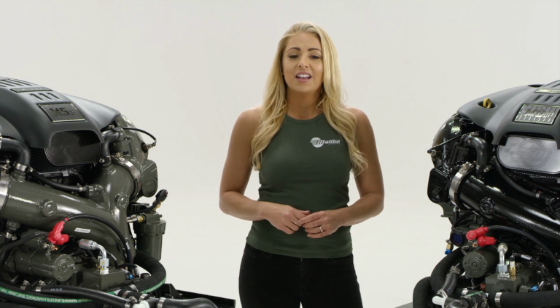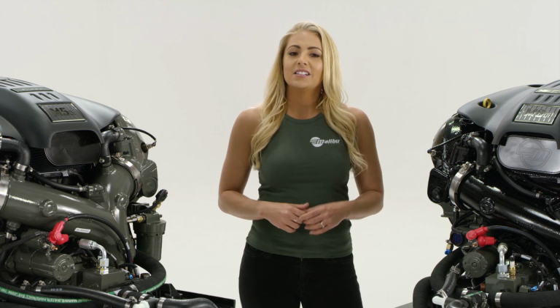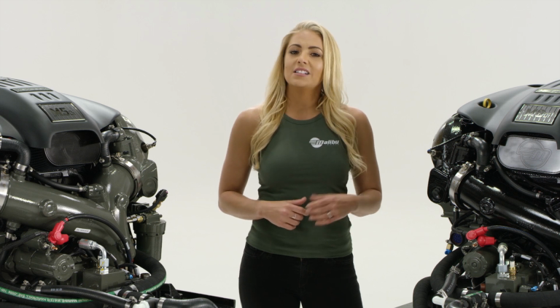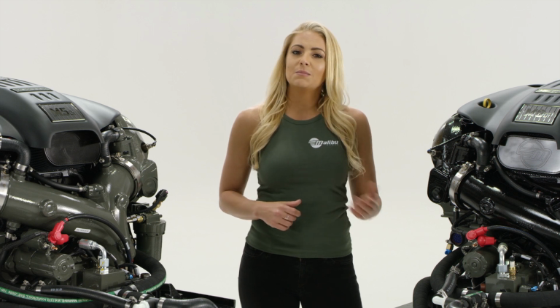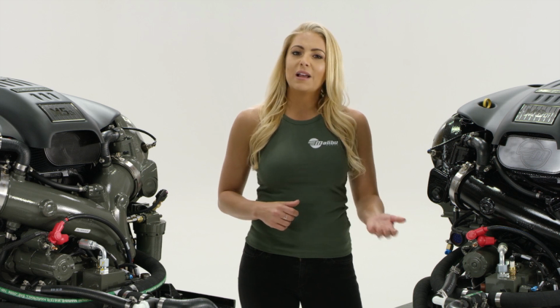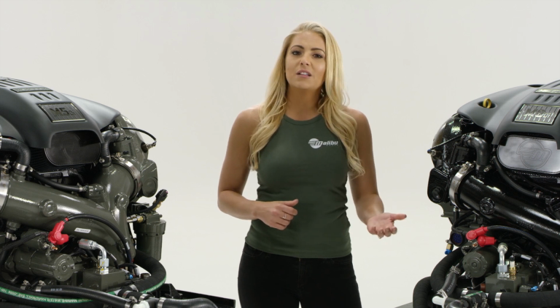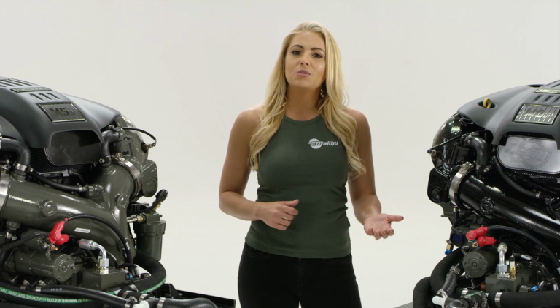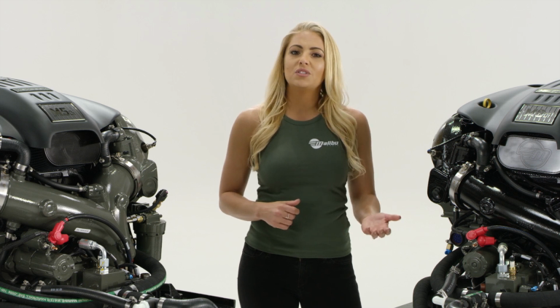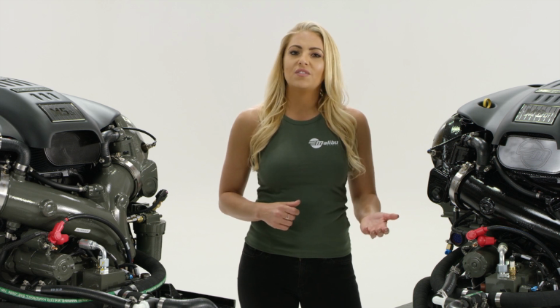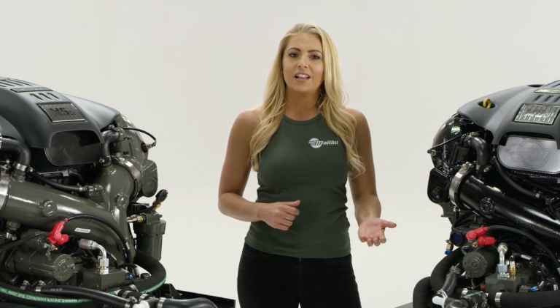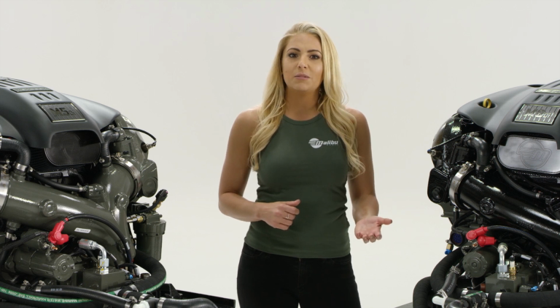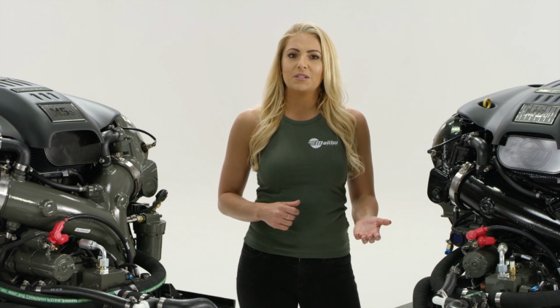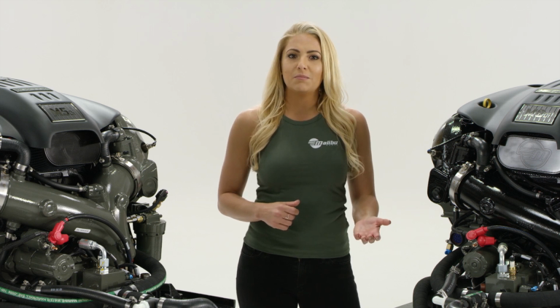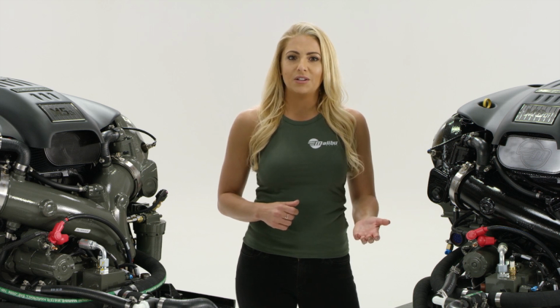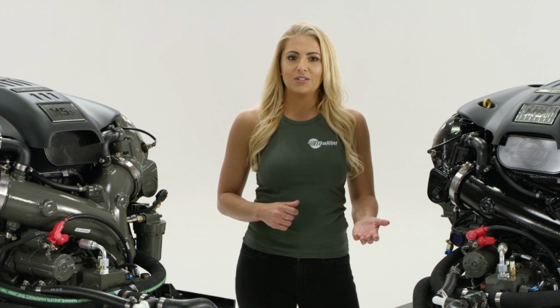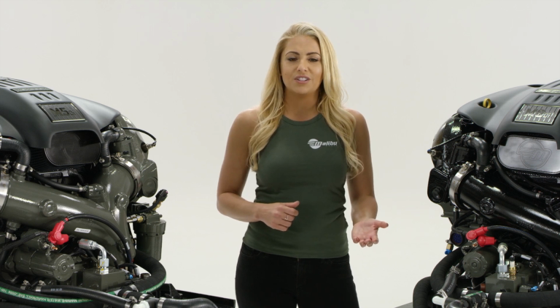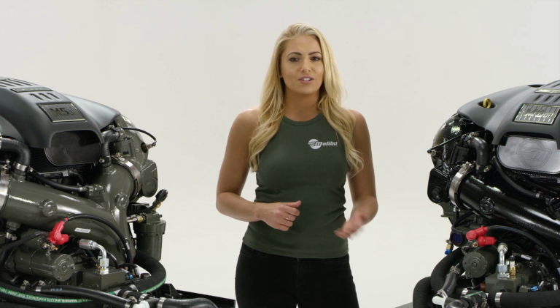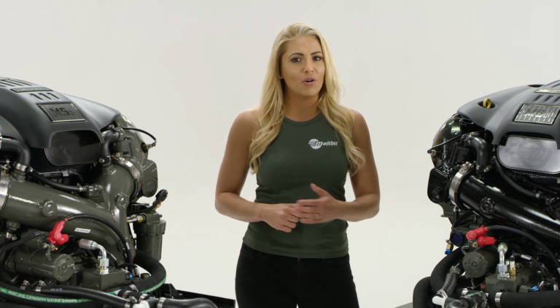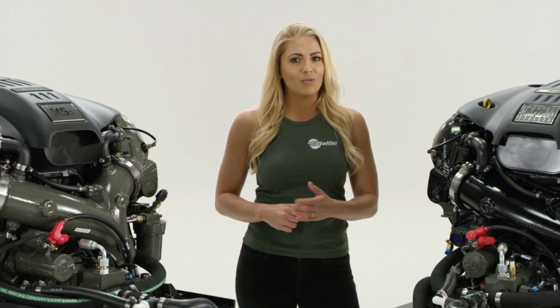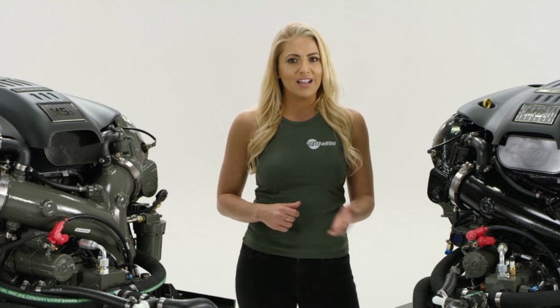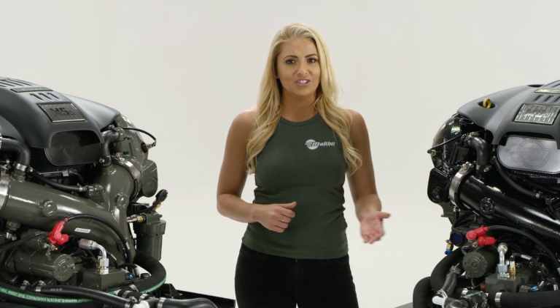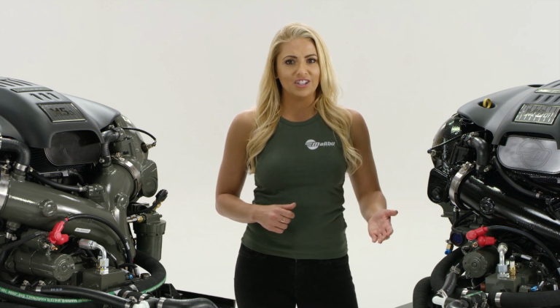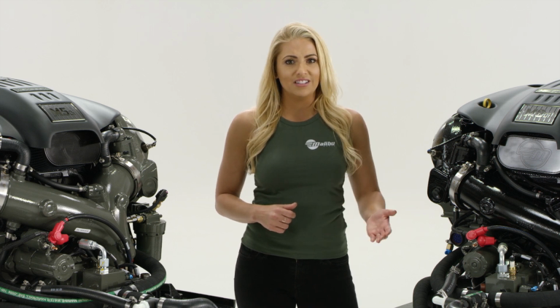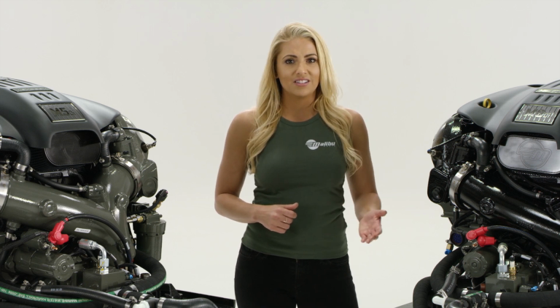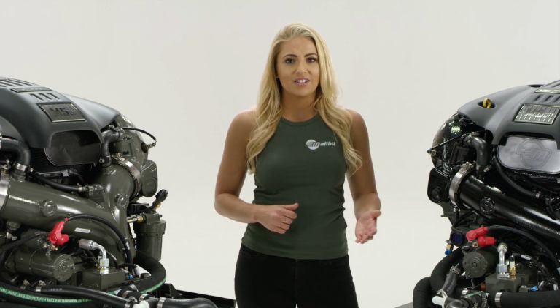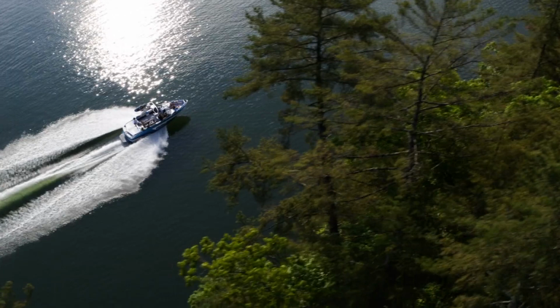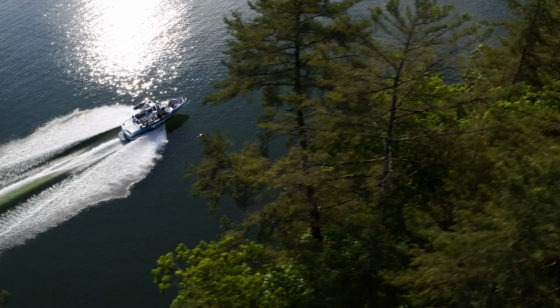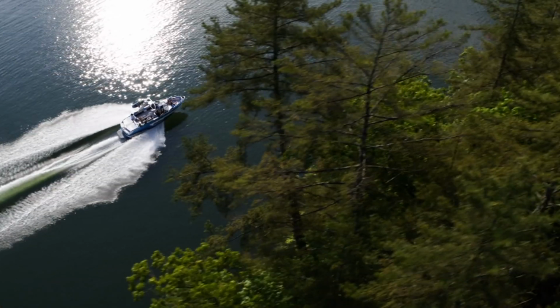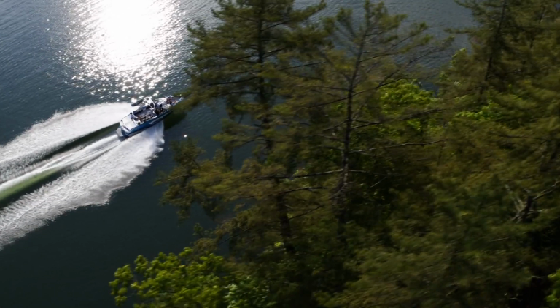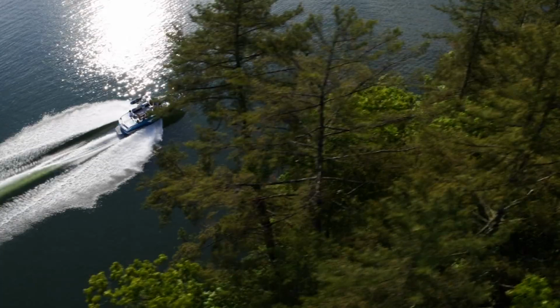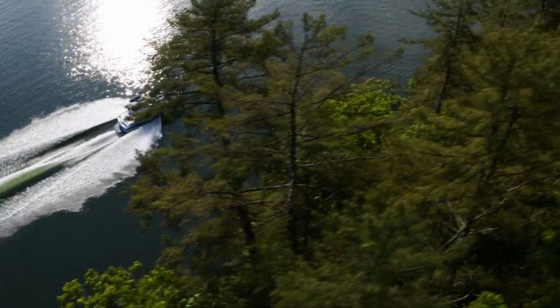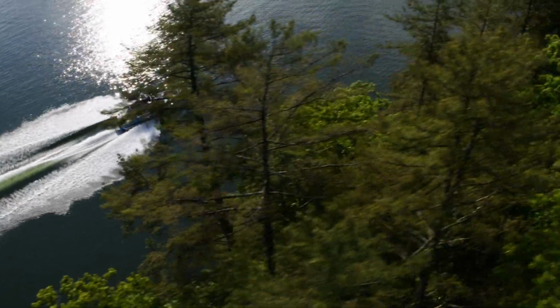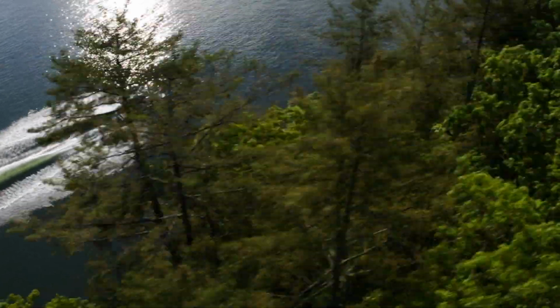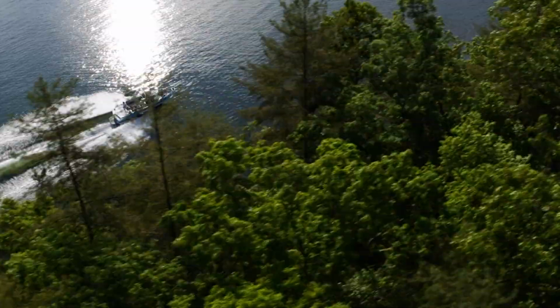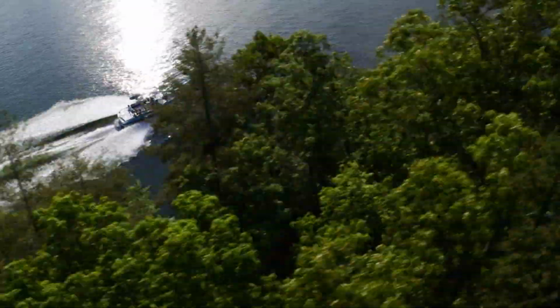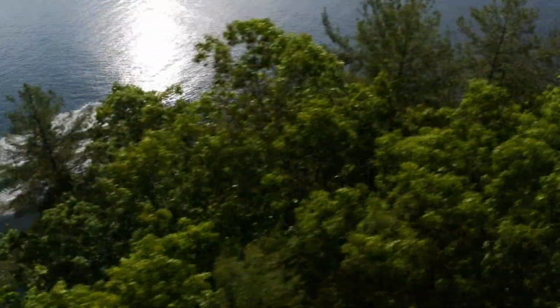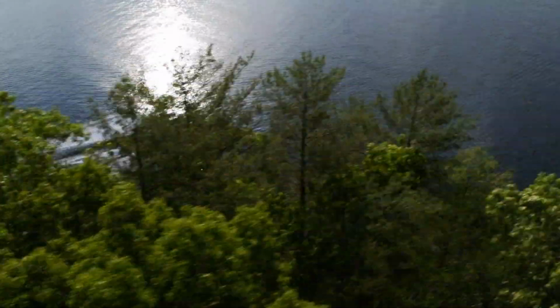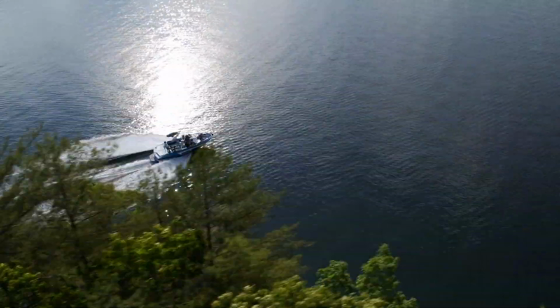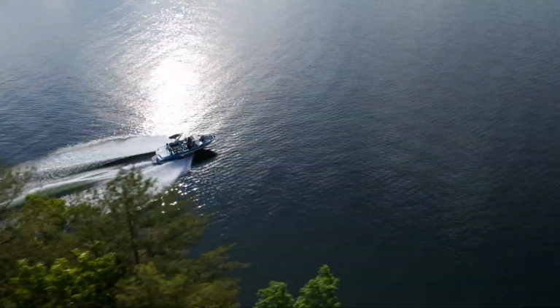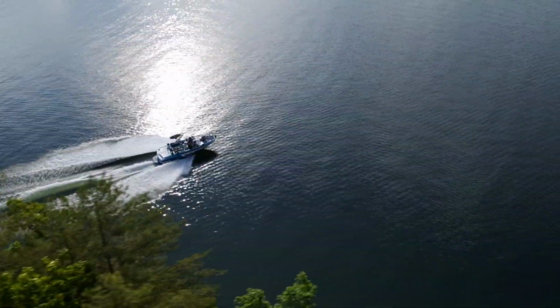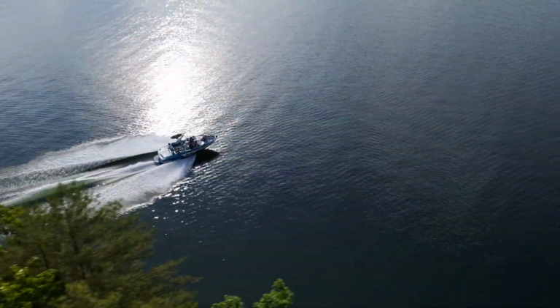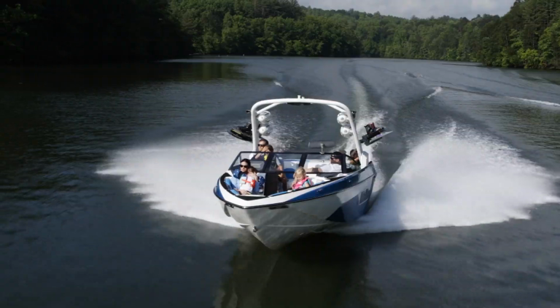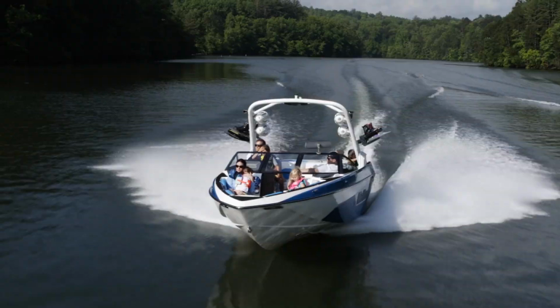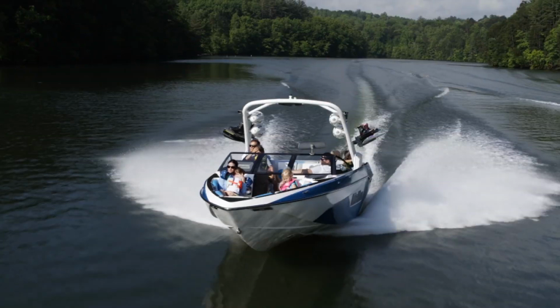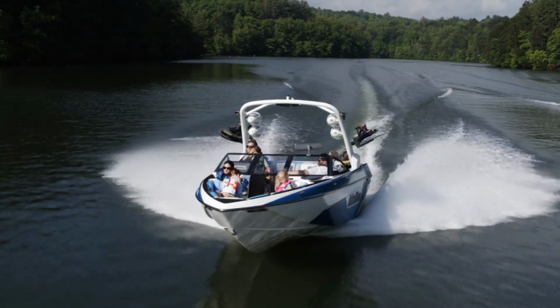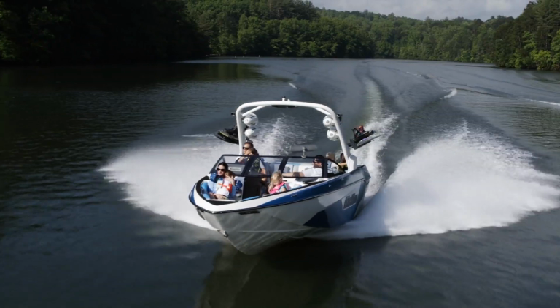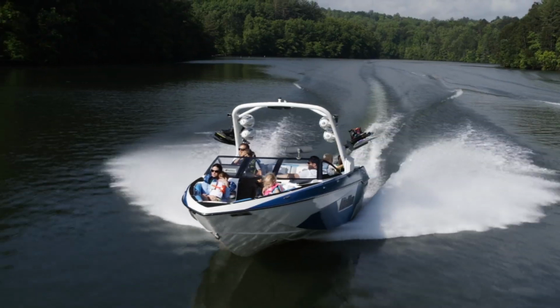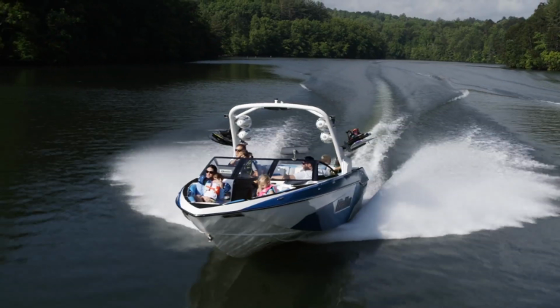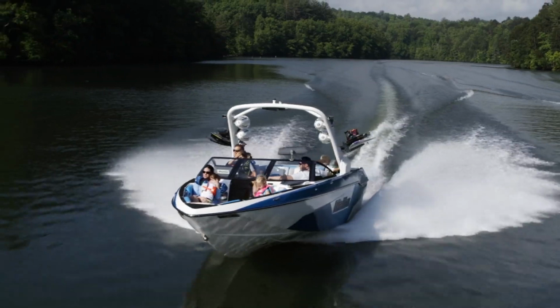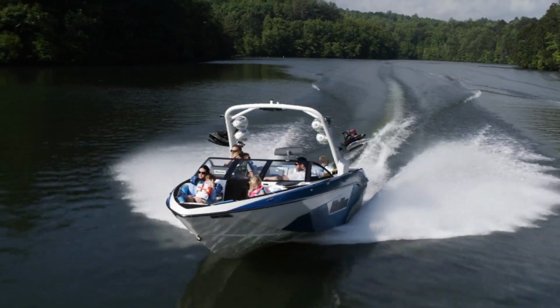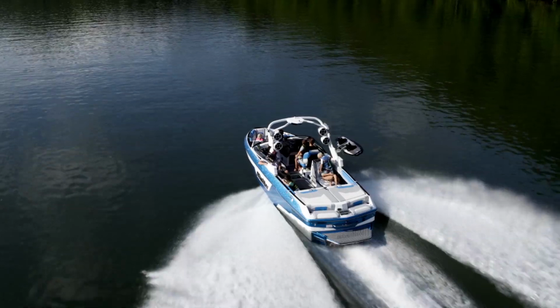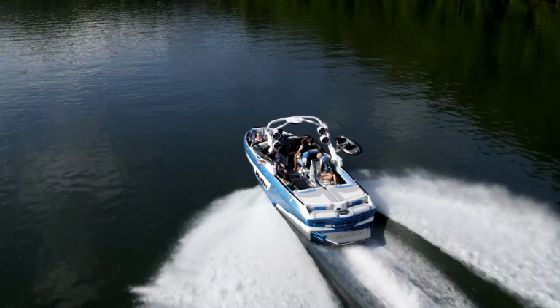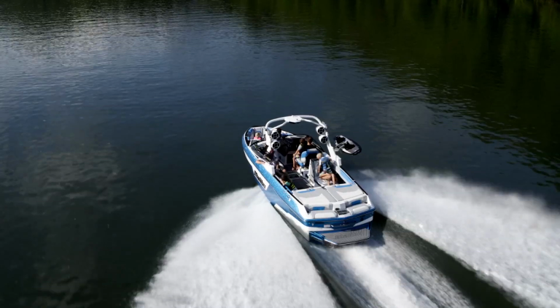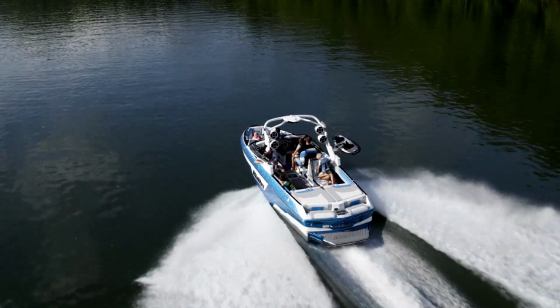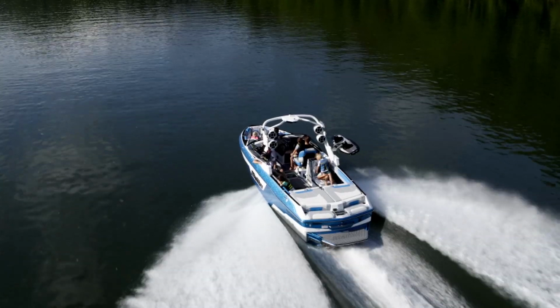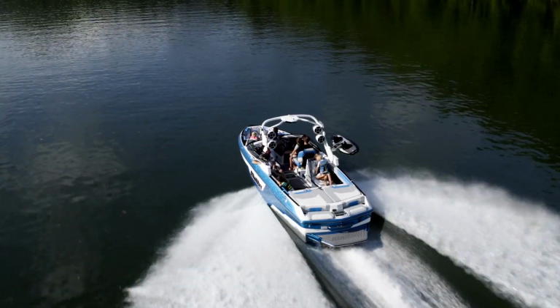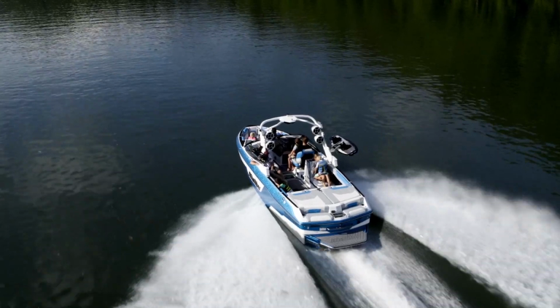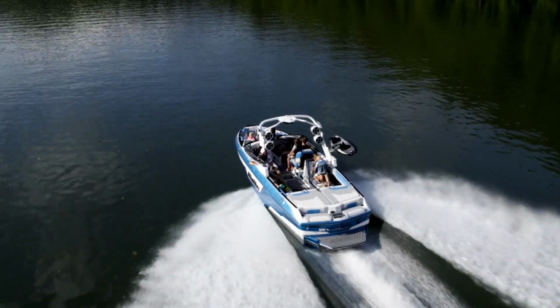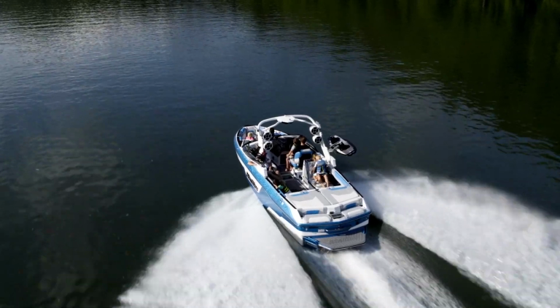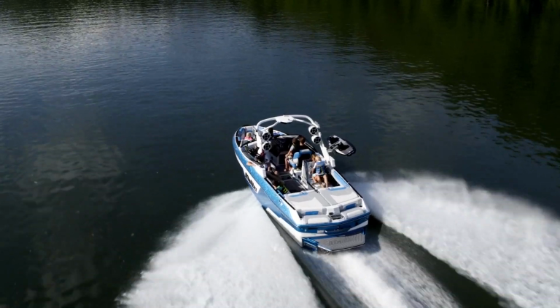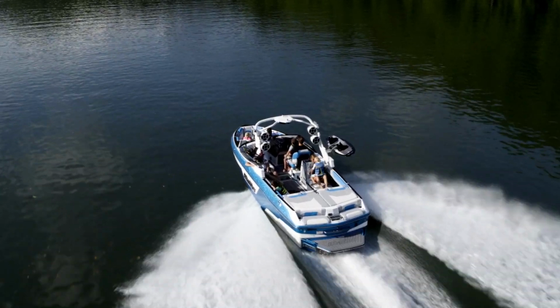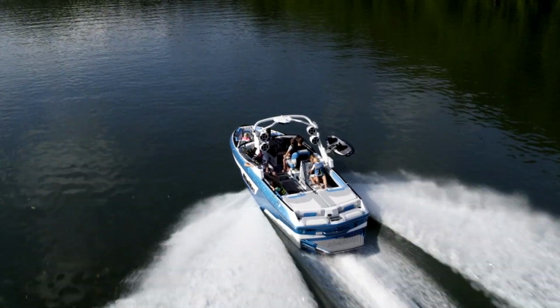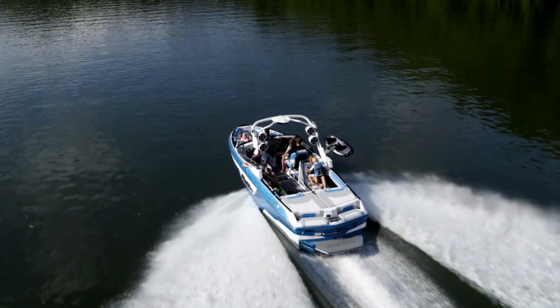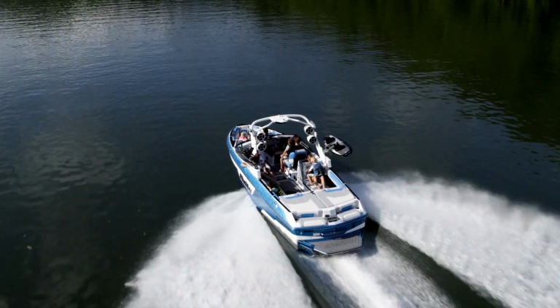Since Malibu develops and builds its own engines, all of it is customized down to the prop for each and every one of our models.